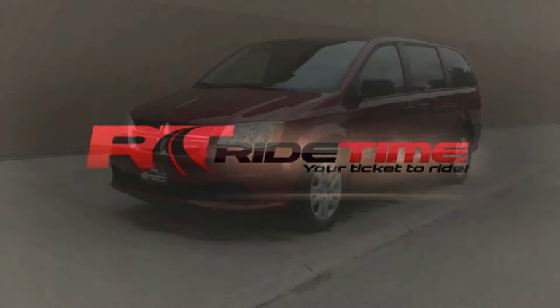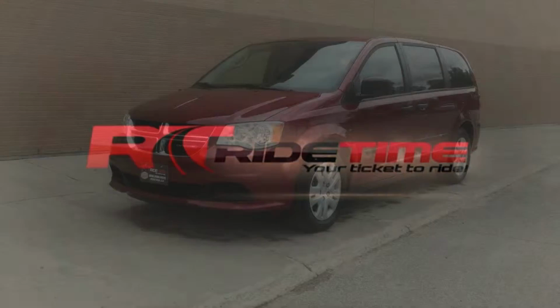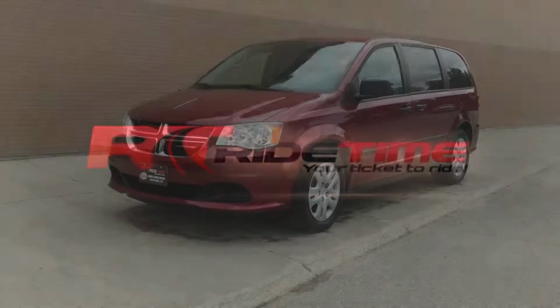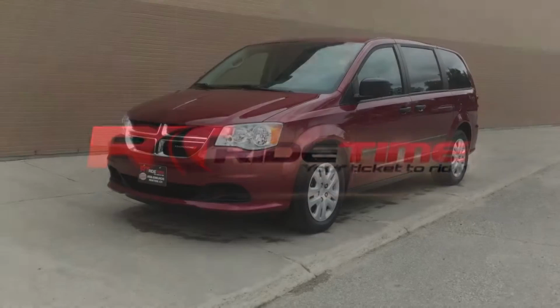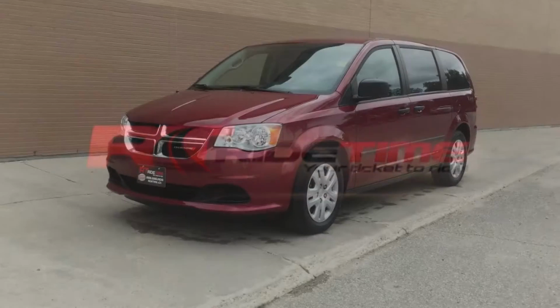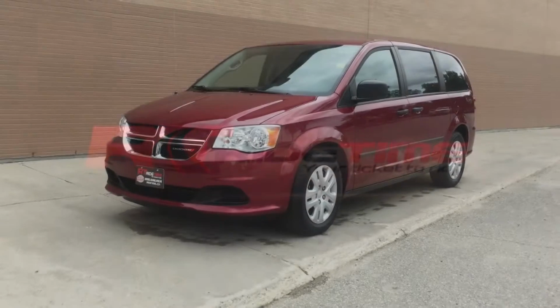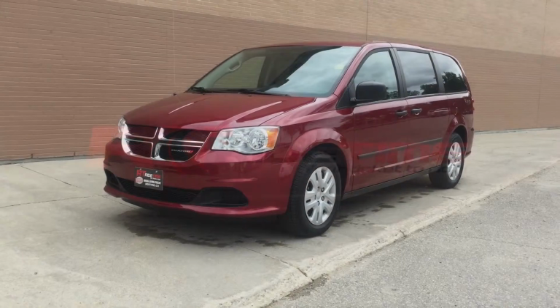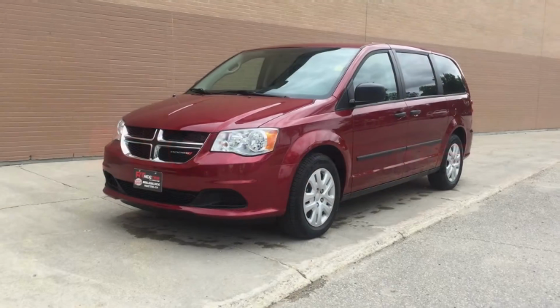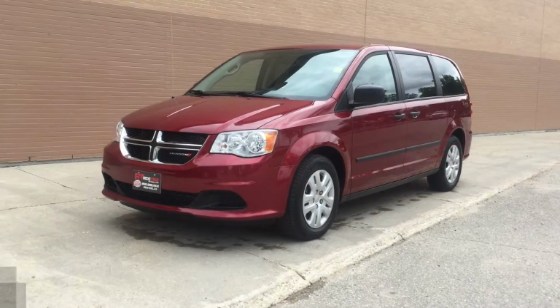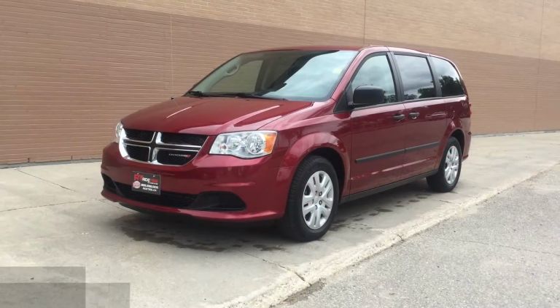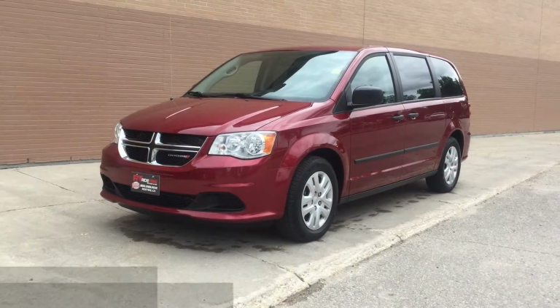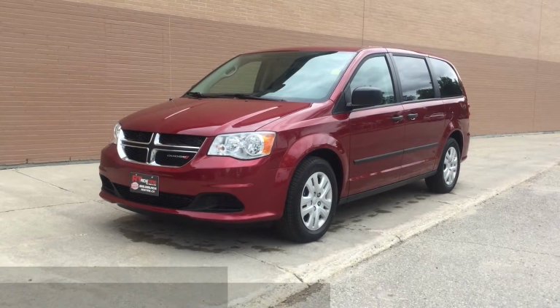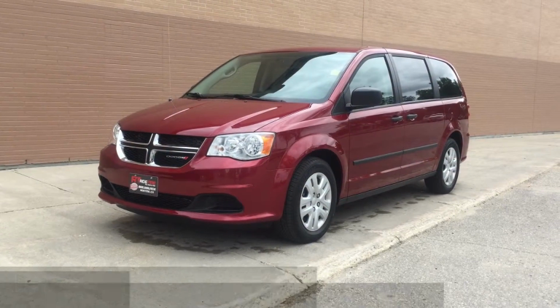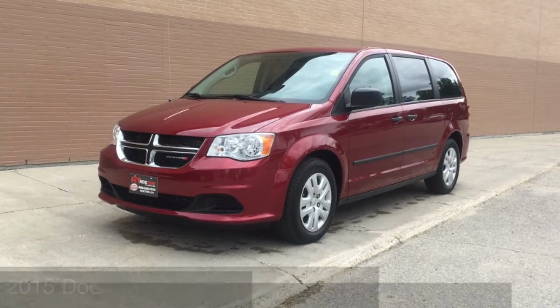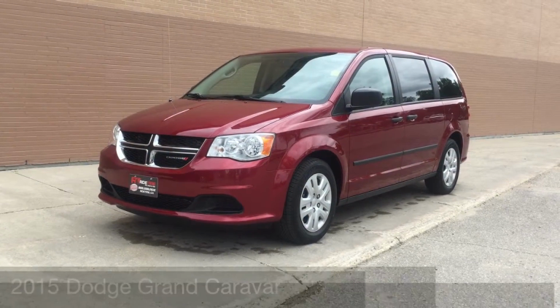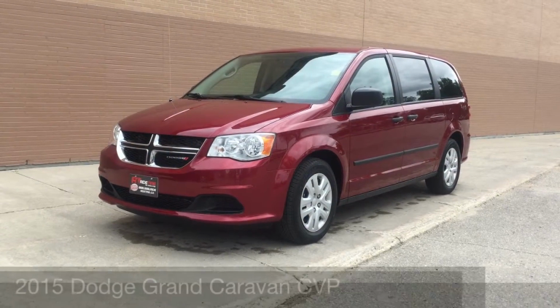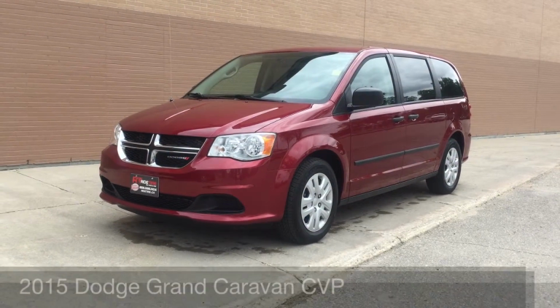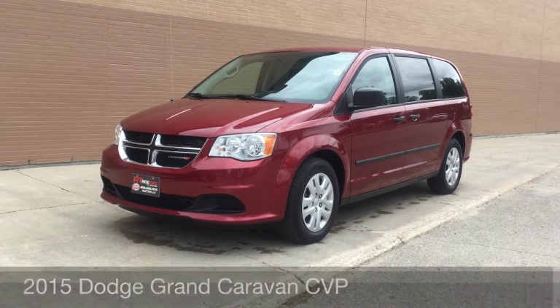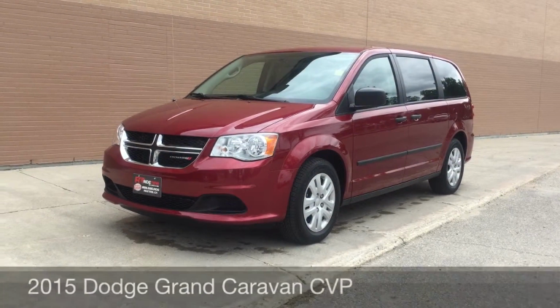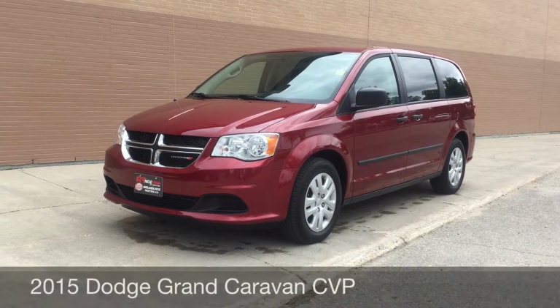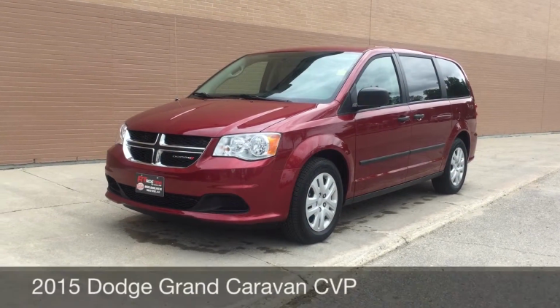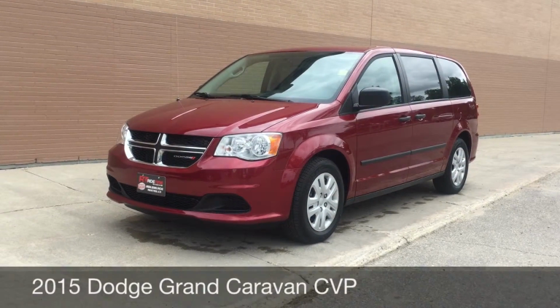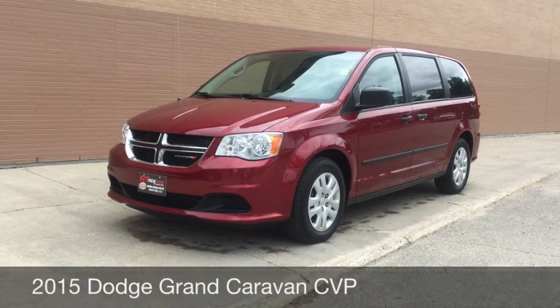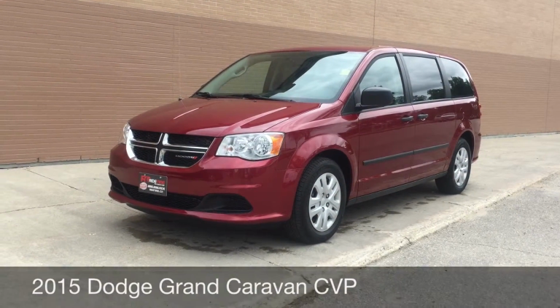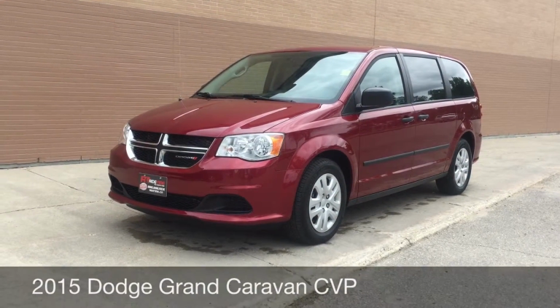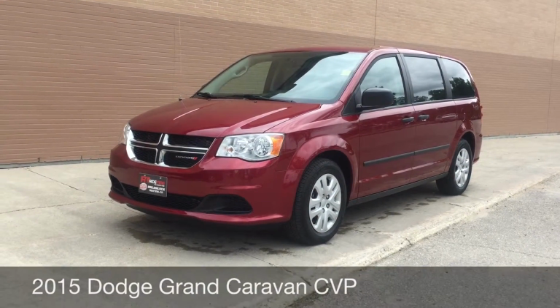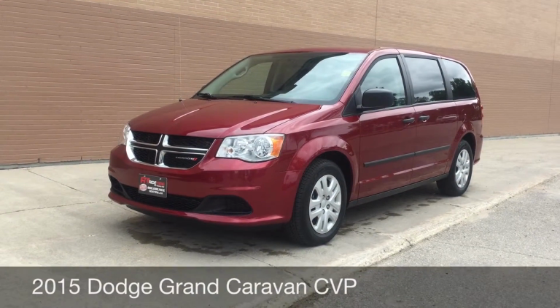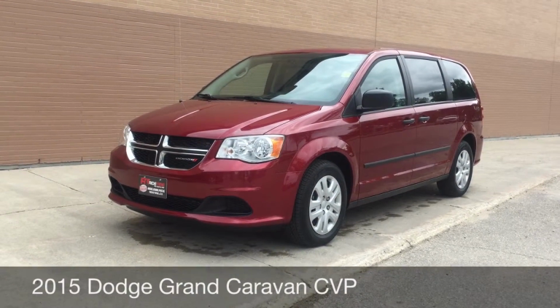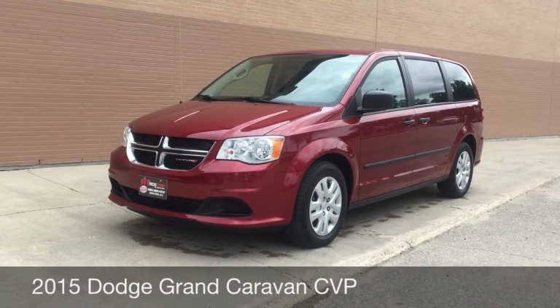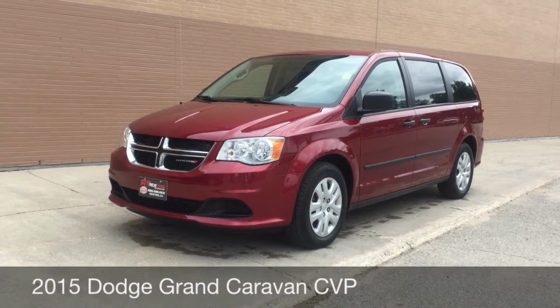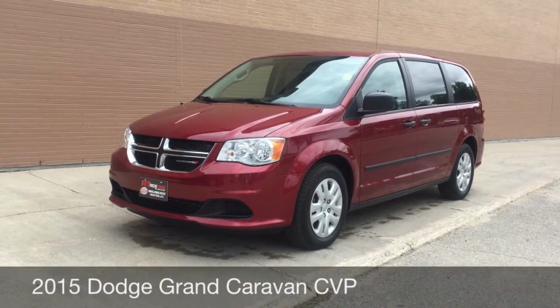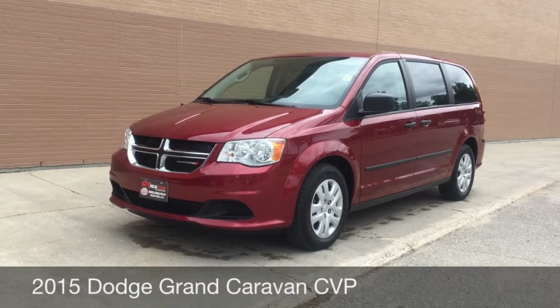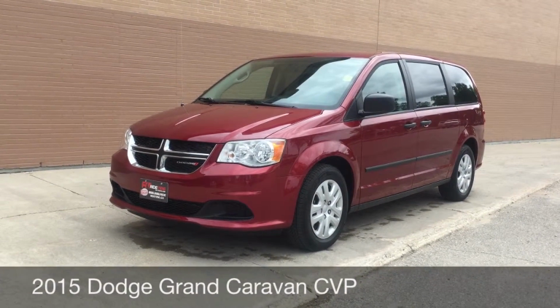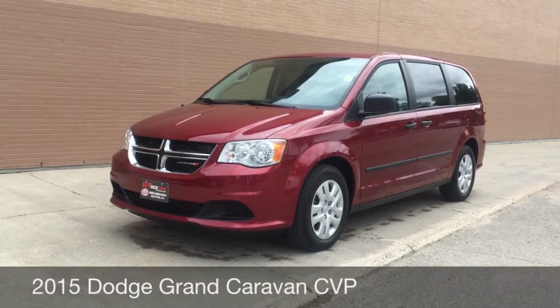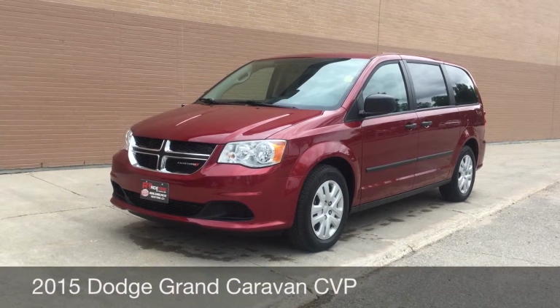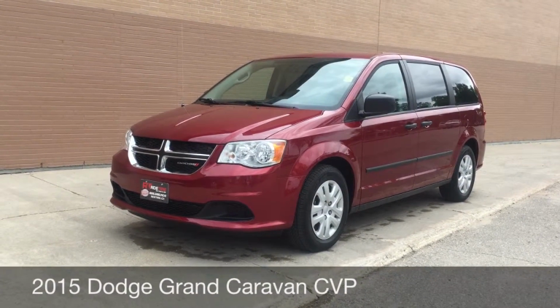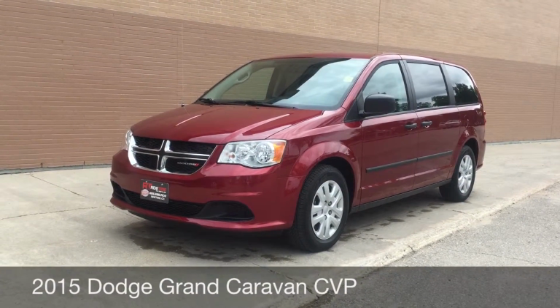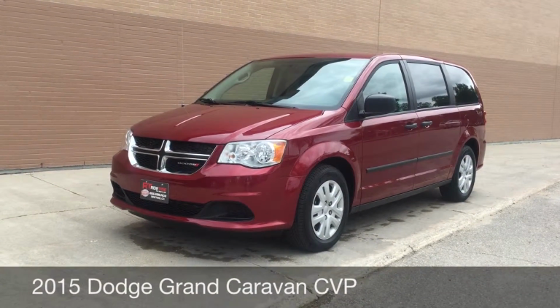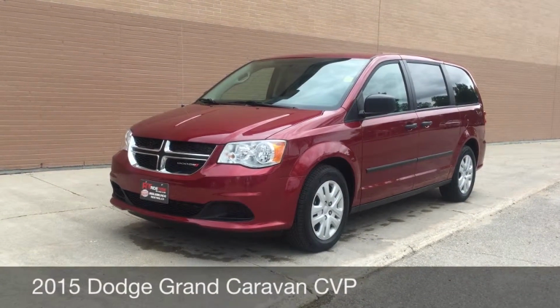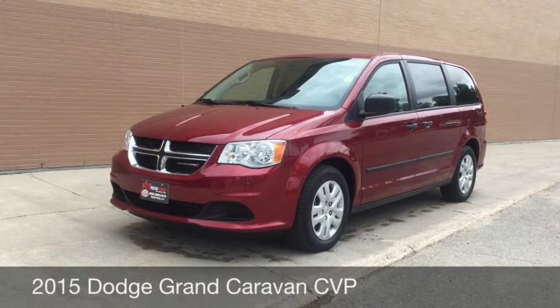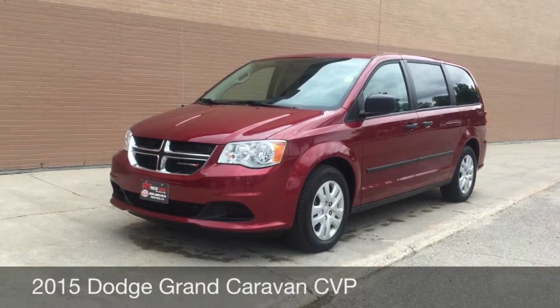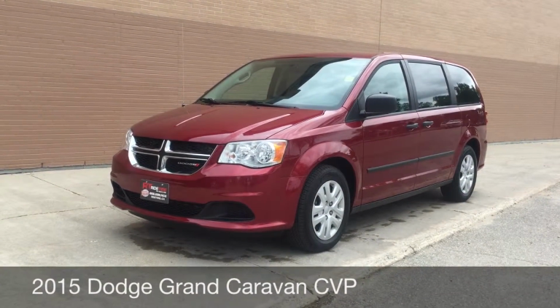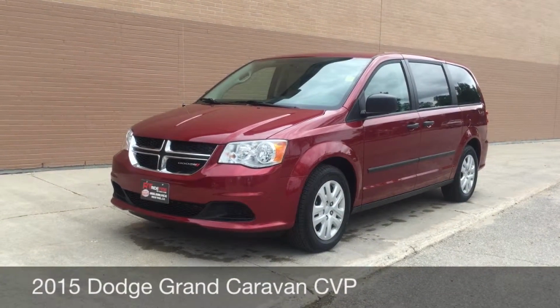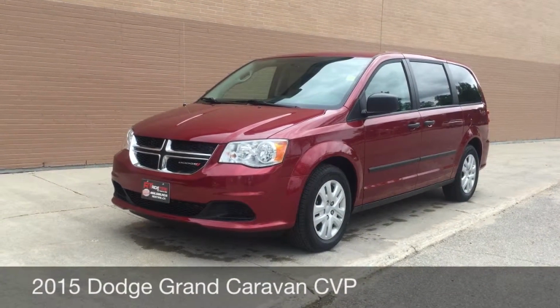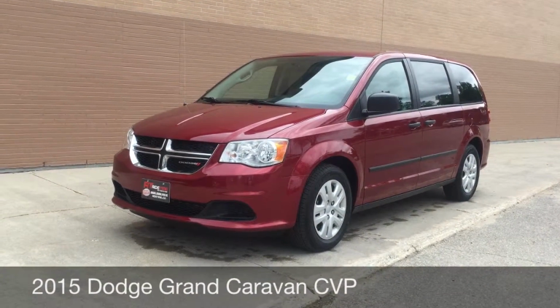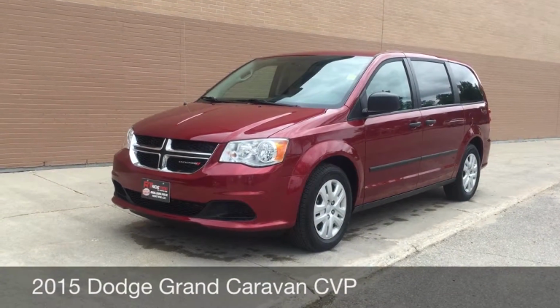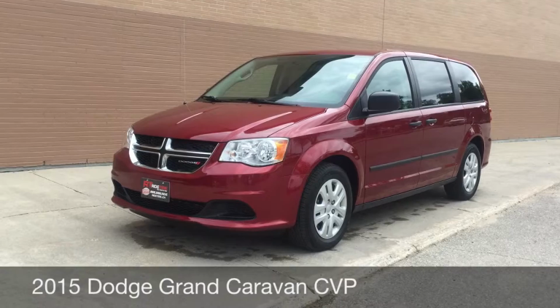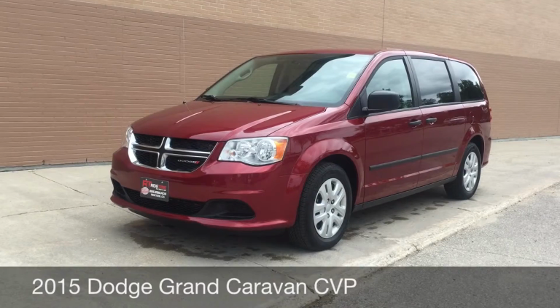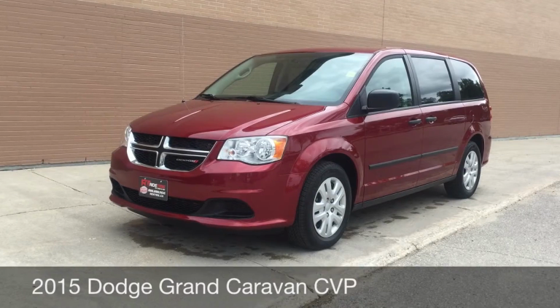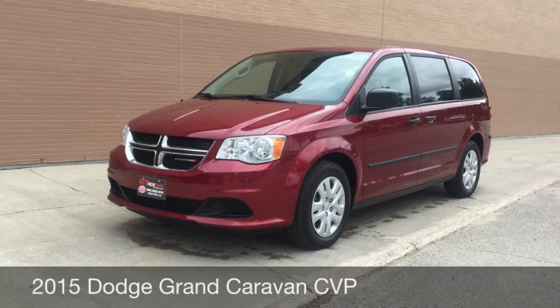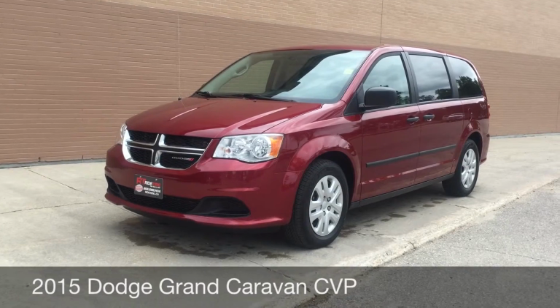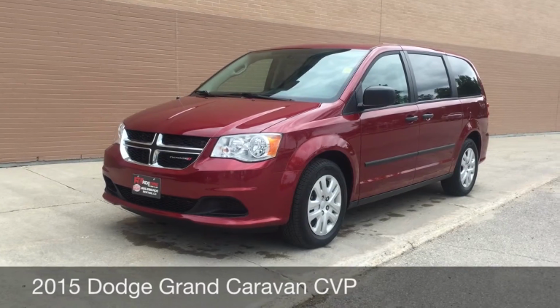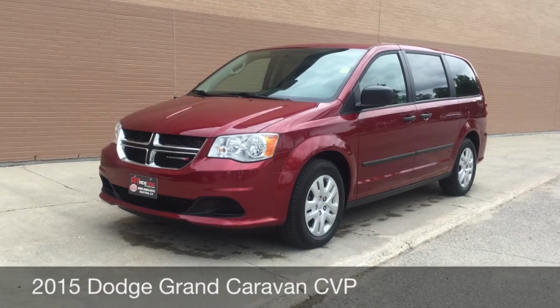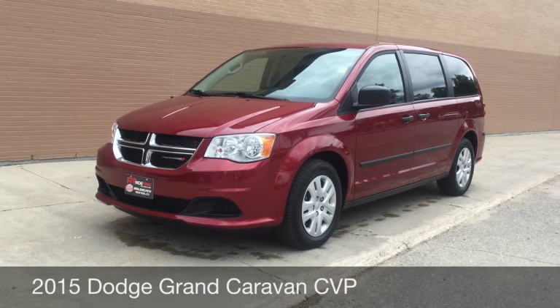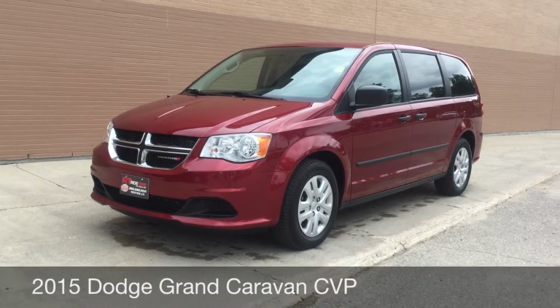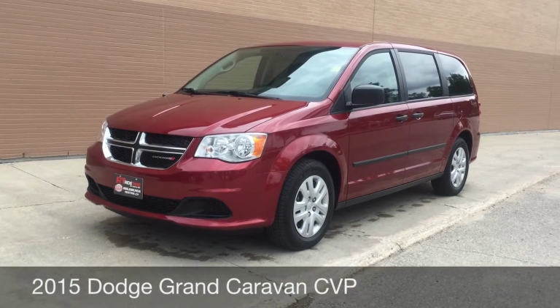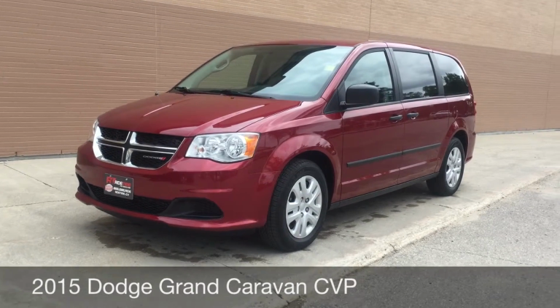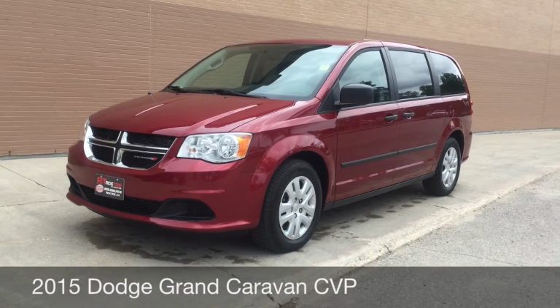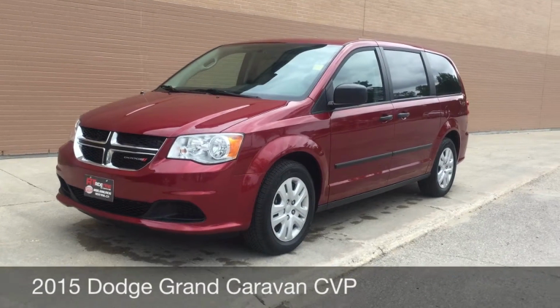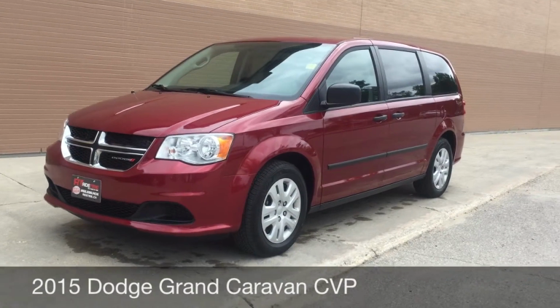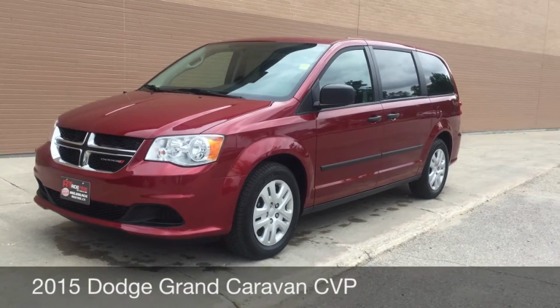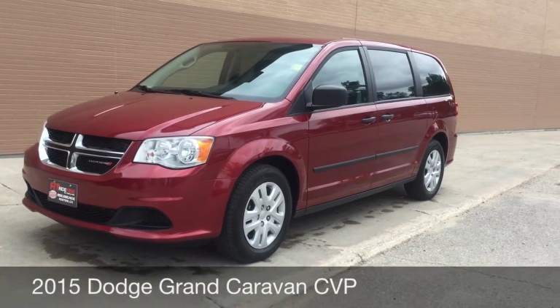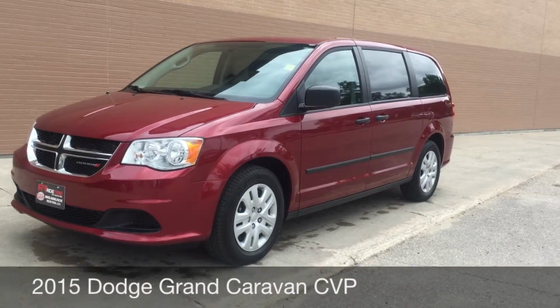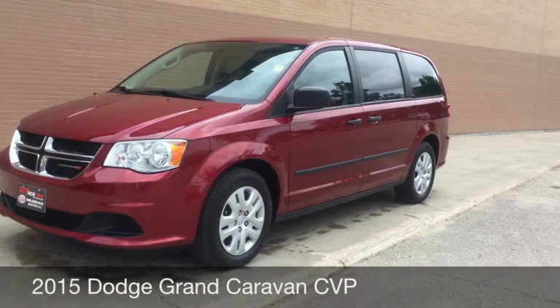Hey, this is Ride Time with two locations. What we have here is a 2015 Dodge Grand Caravan CVP.